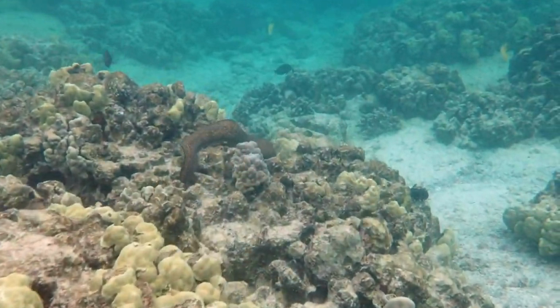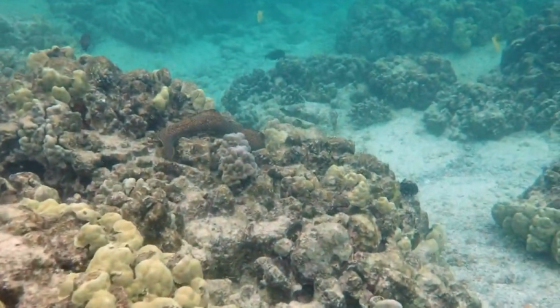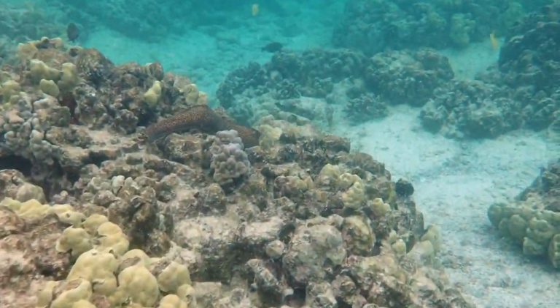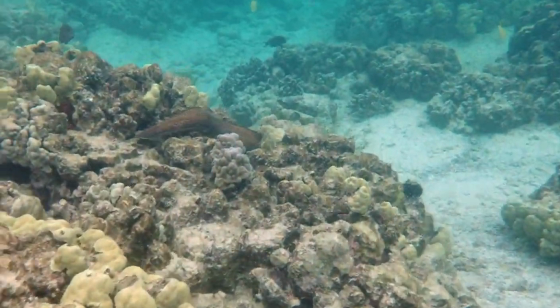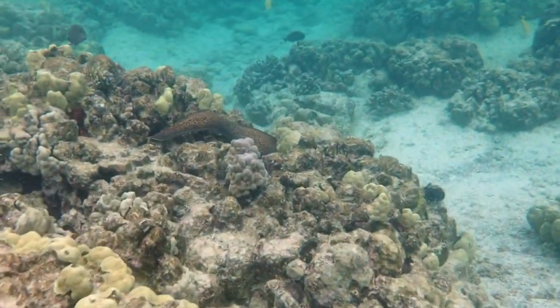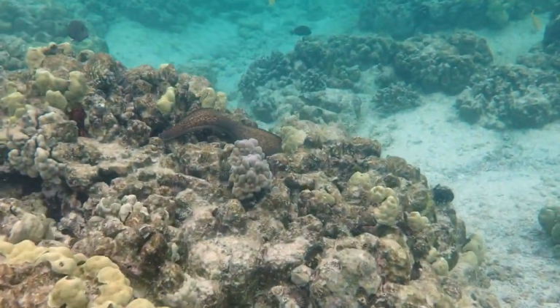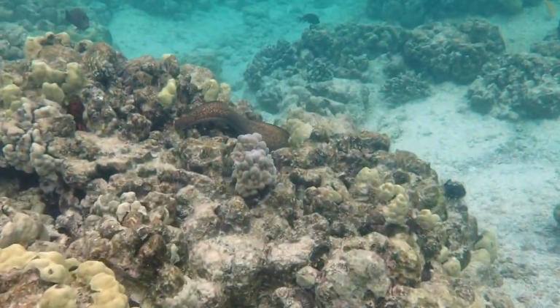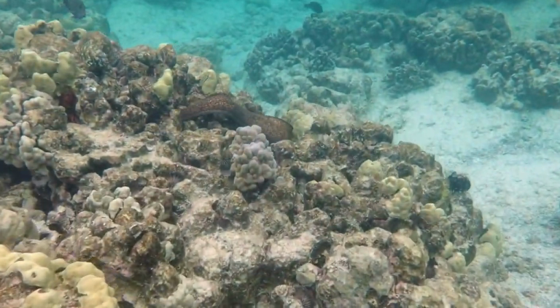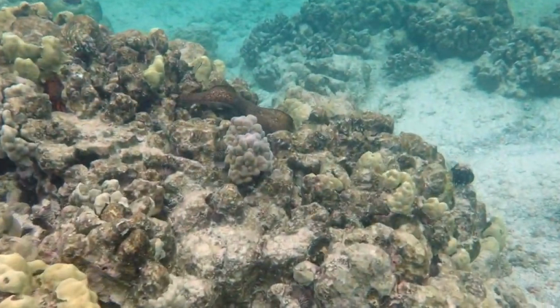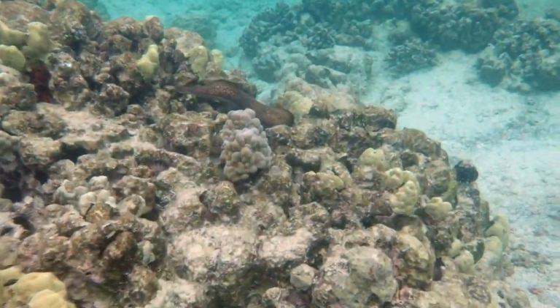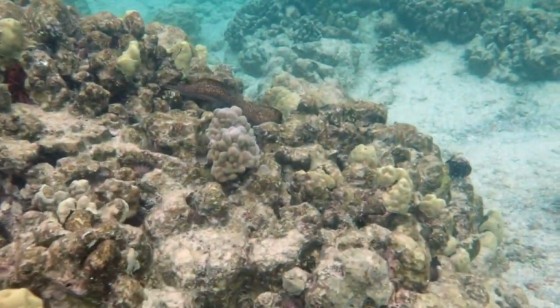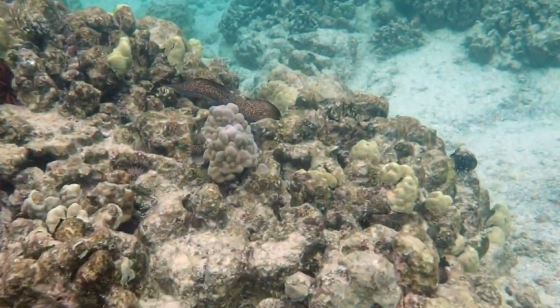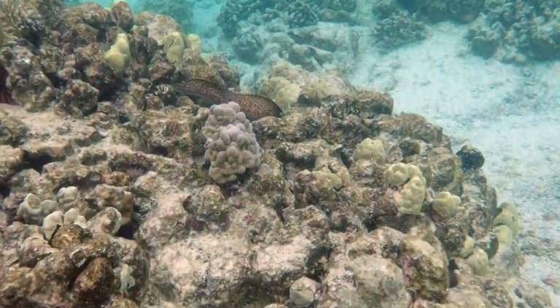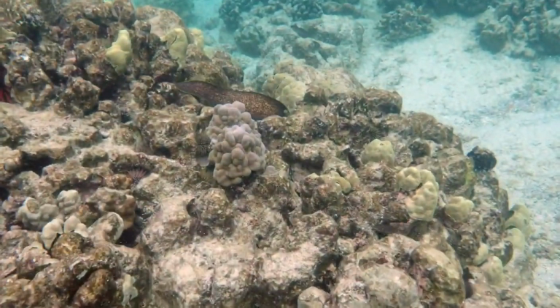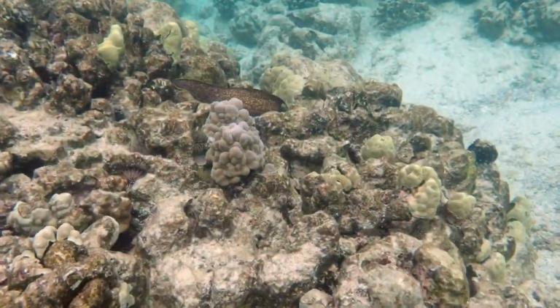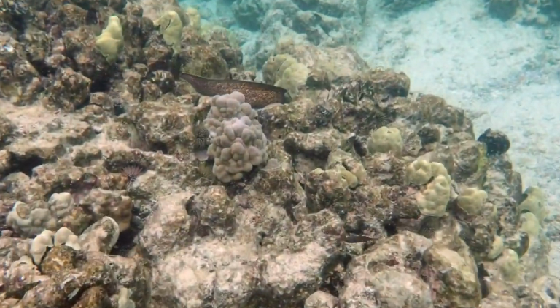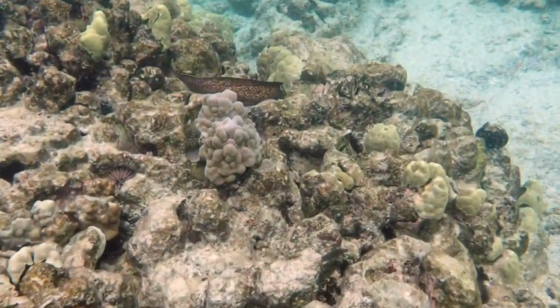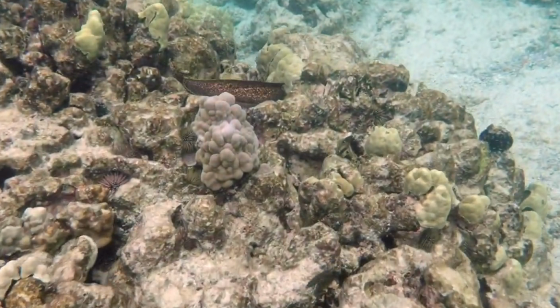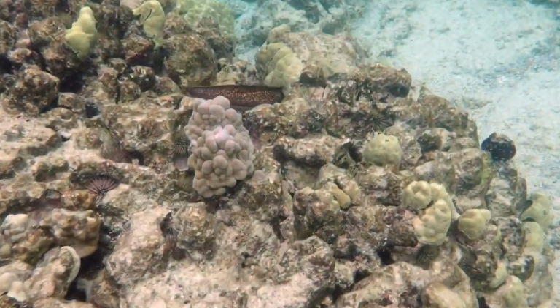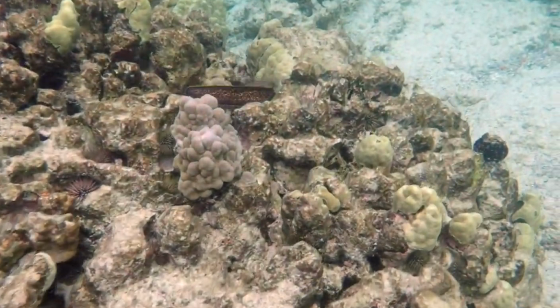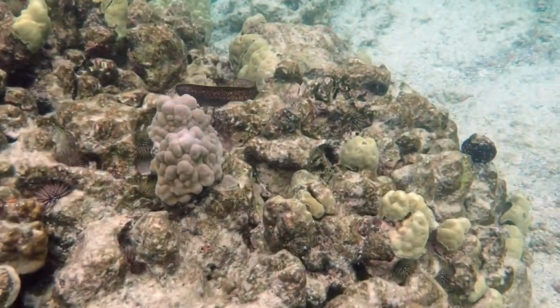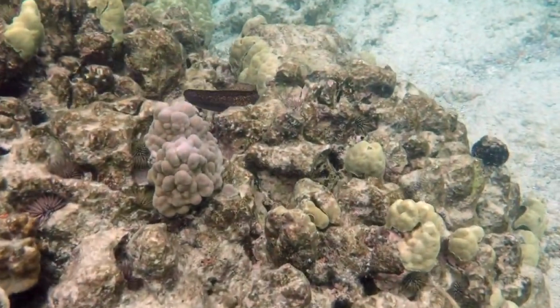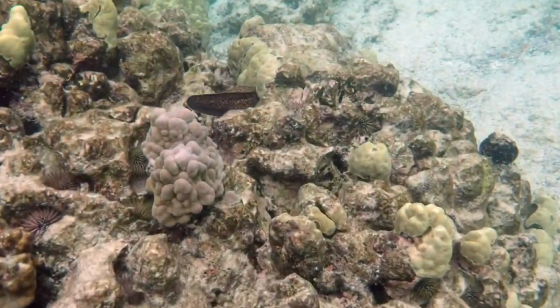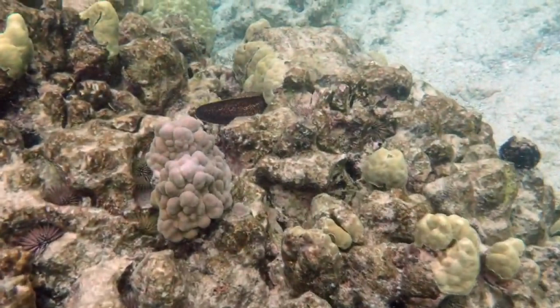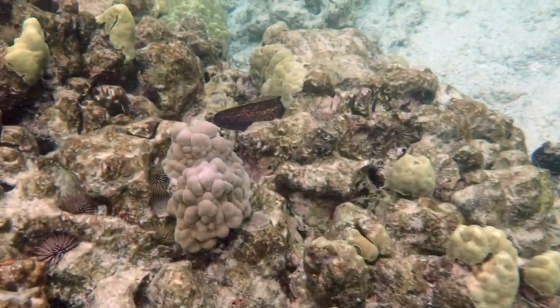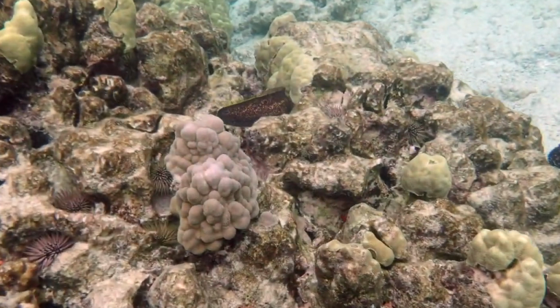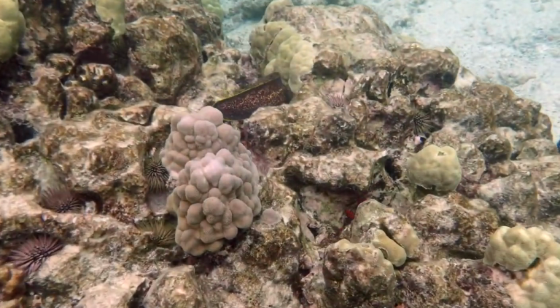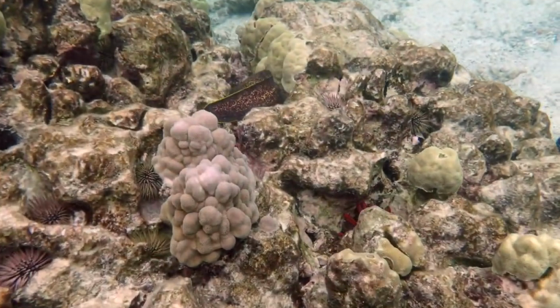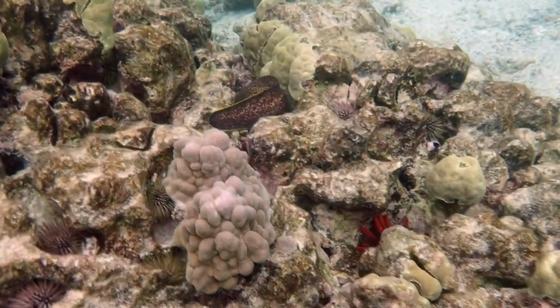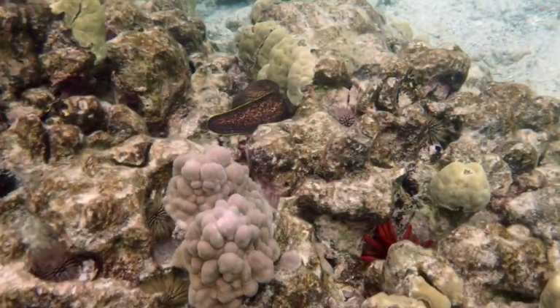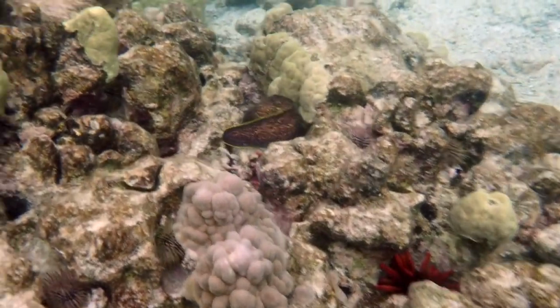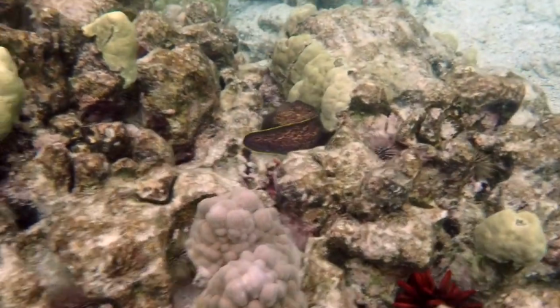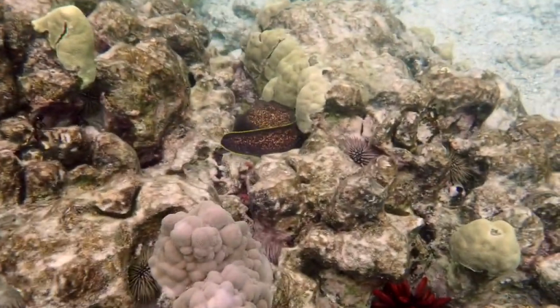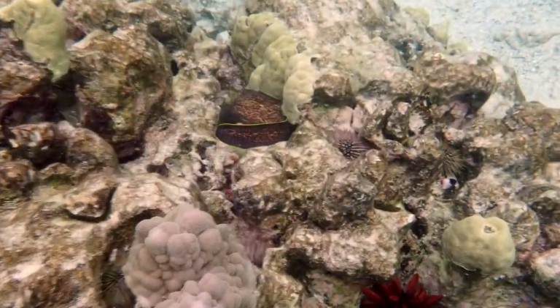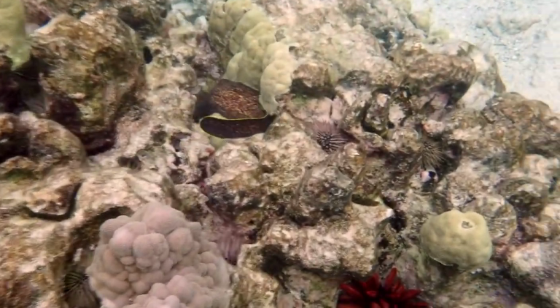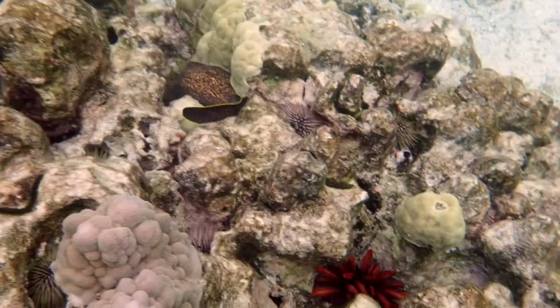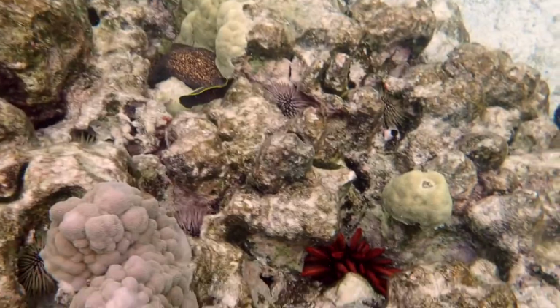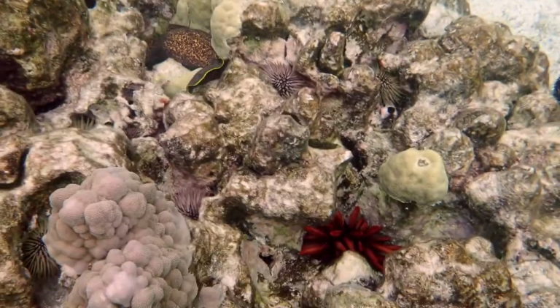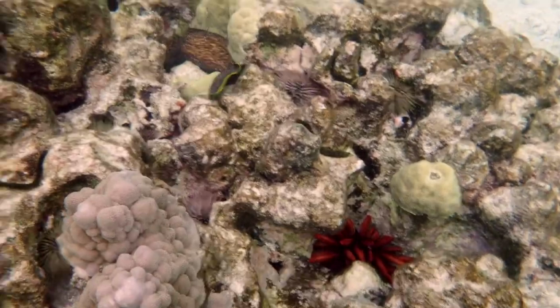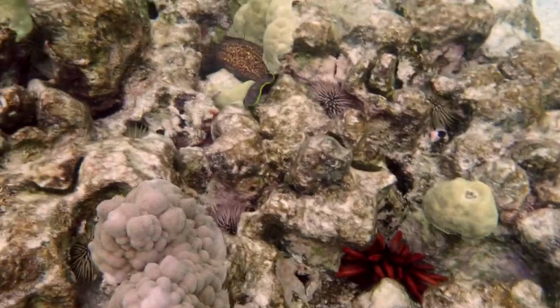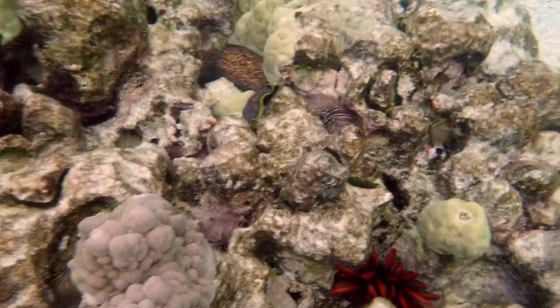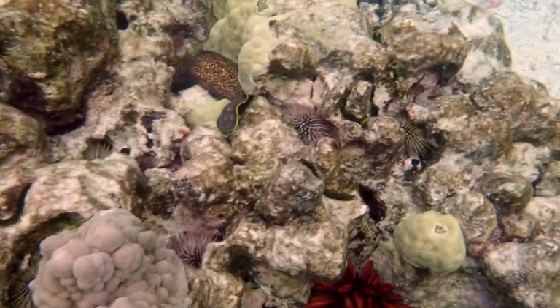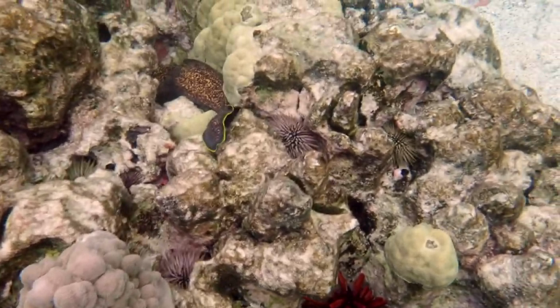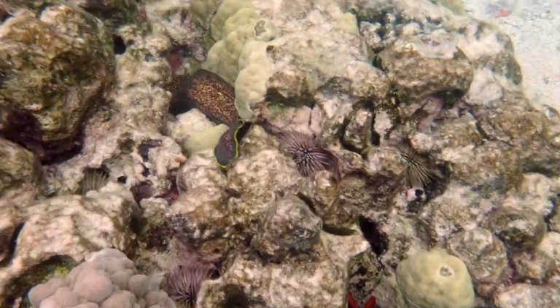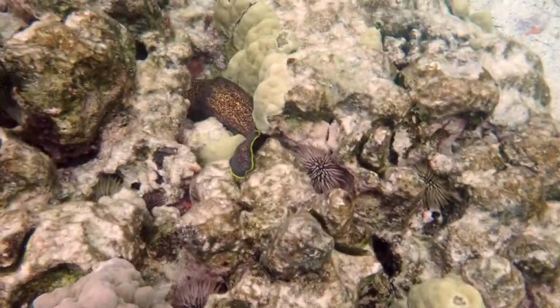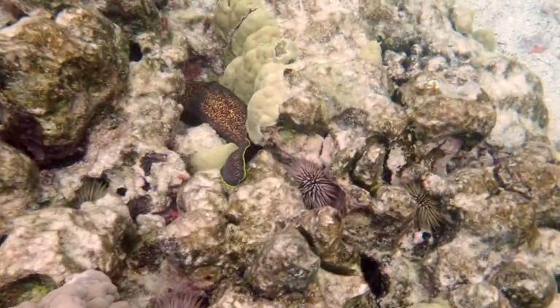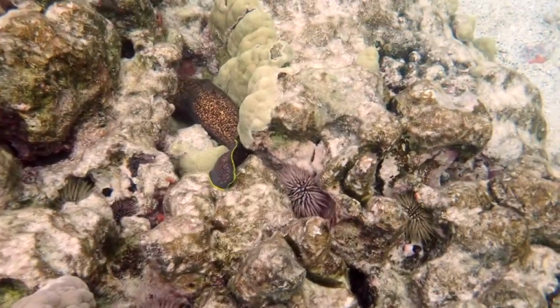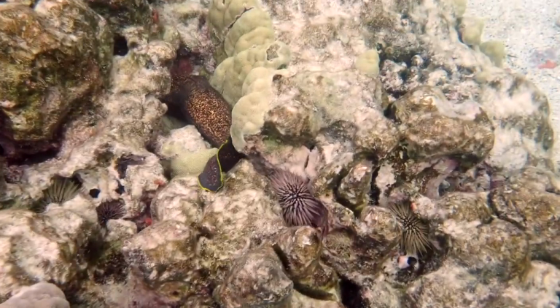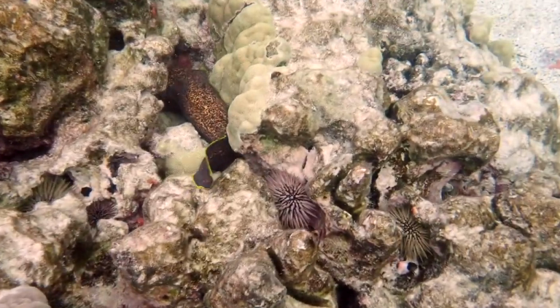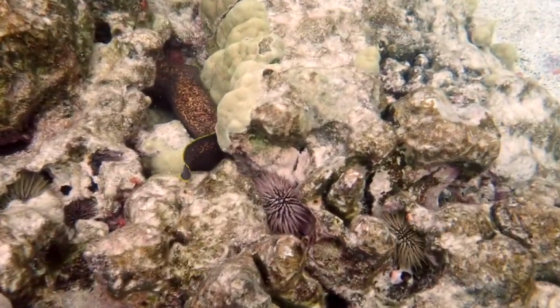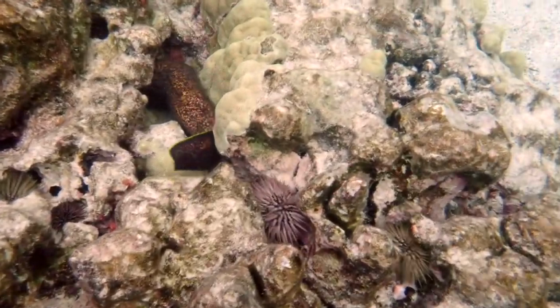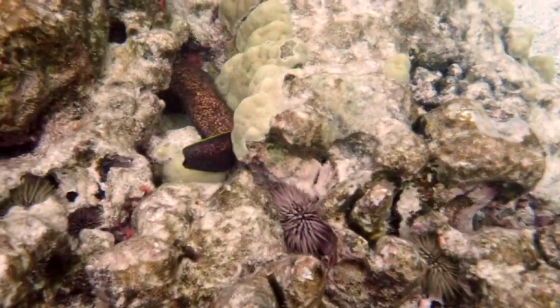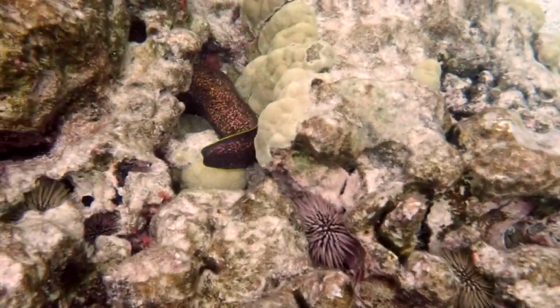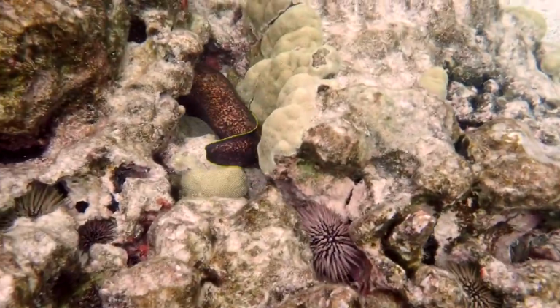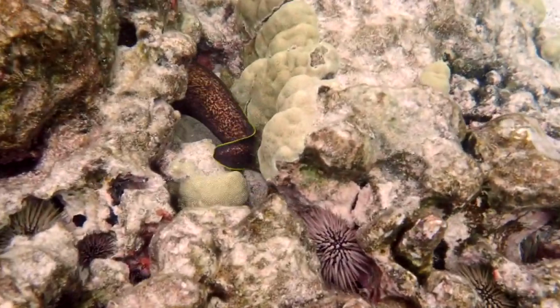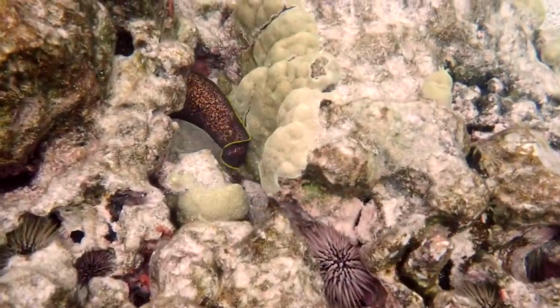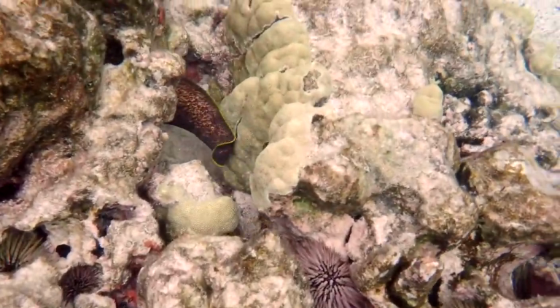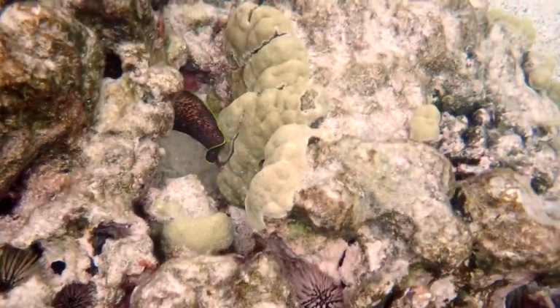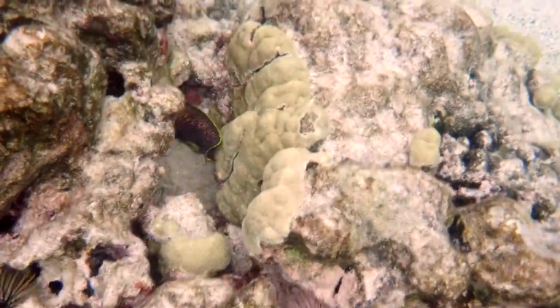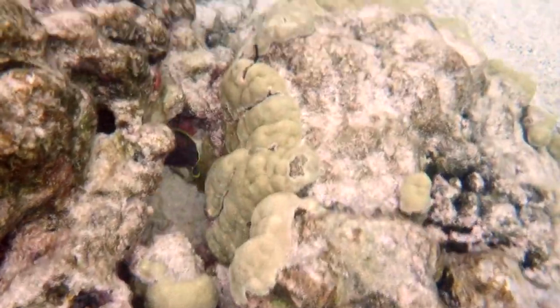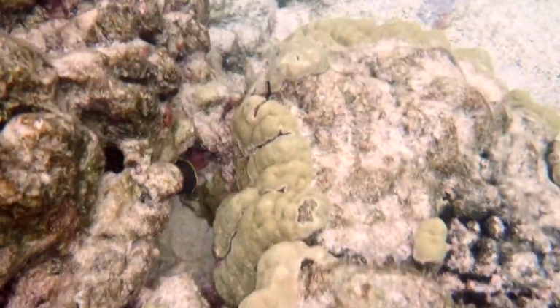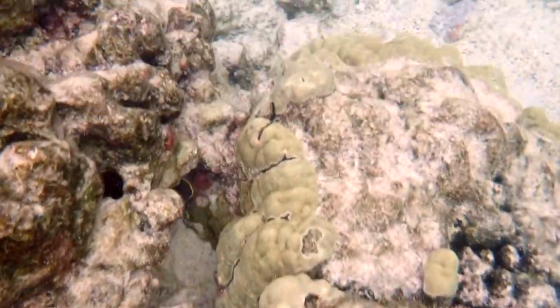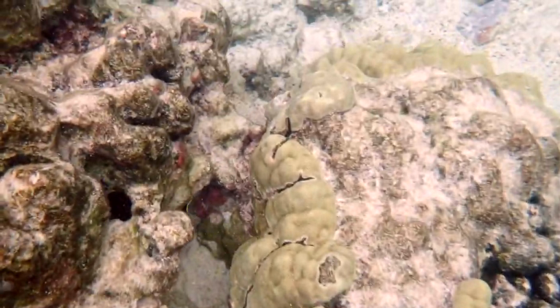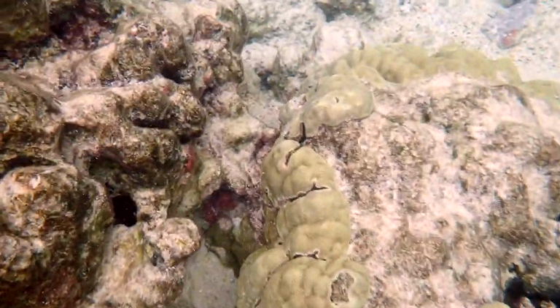Here's a big moray eel. This is the yellow-lined moray — he's about four feet long. You can see the yellow line there on the top of his tail.